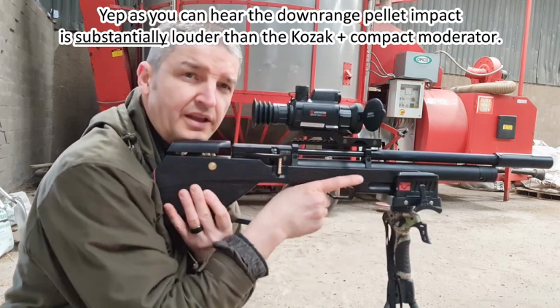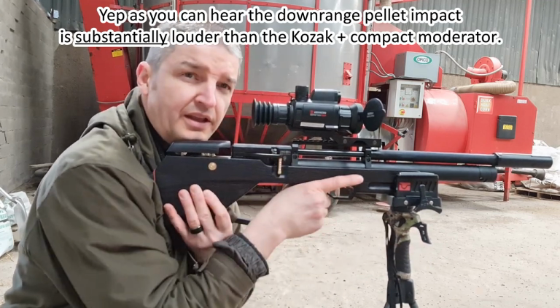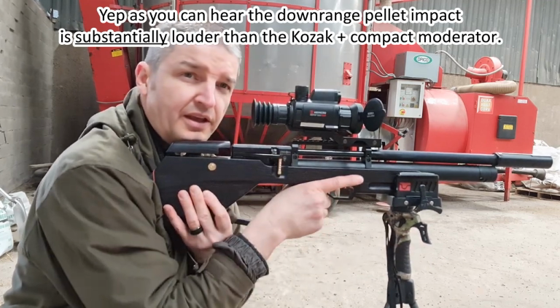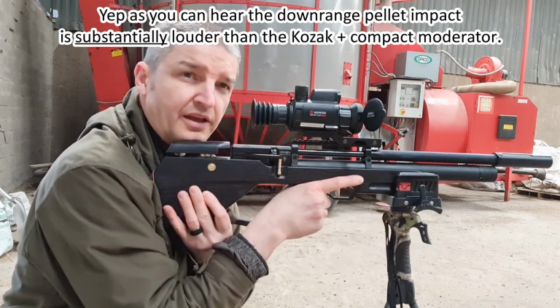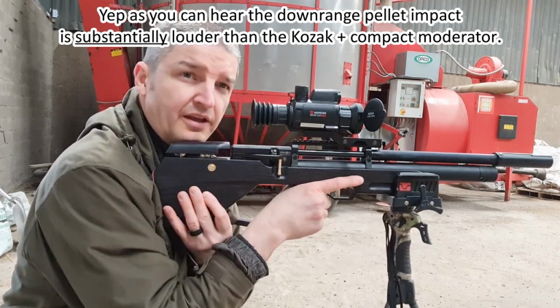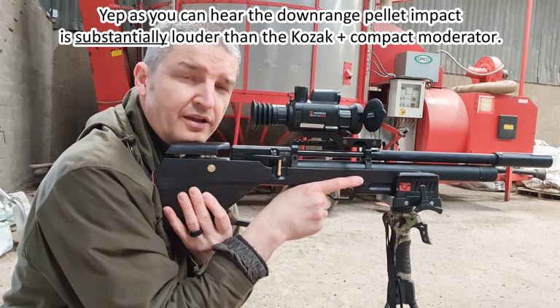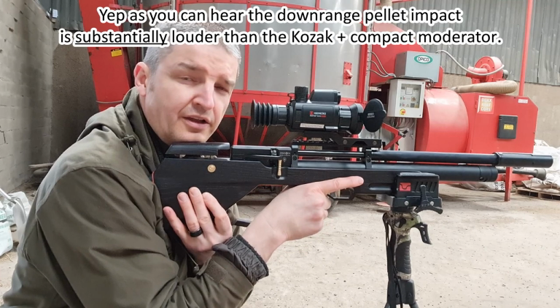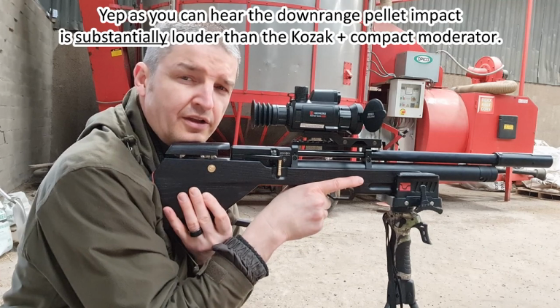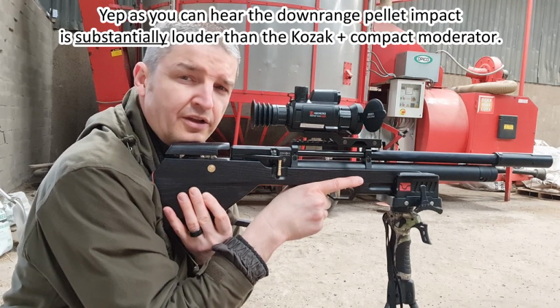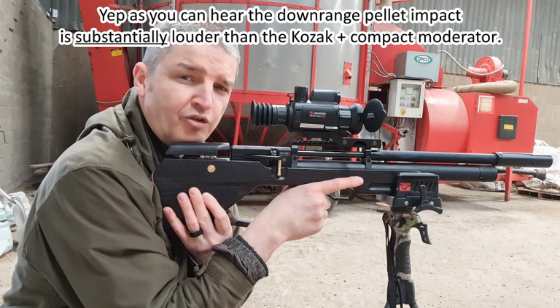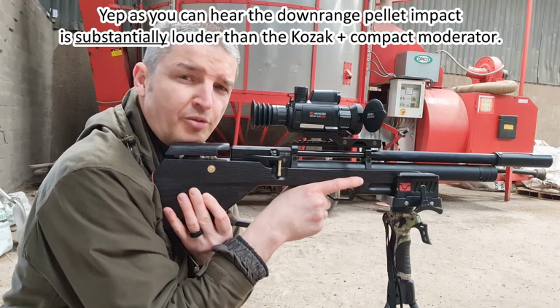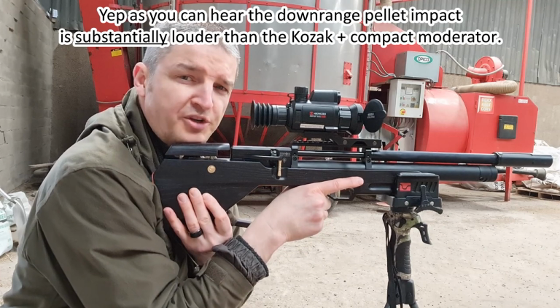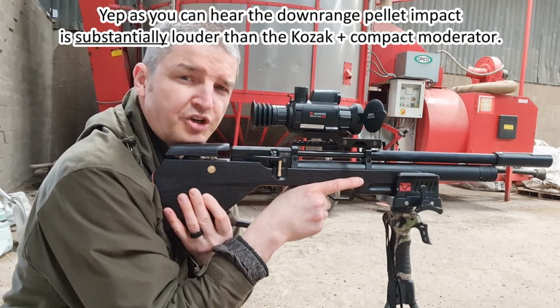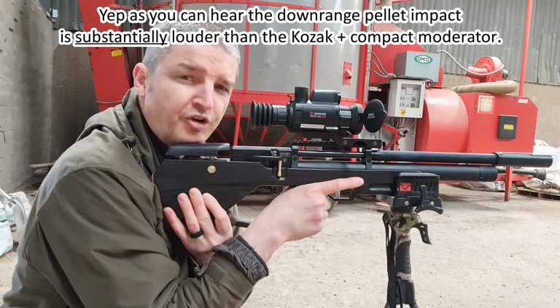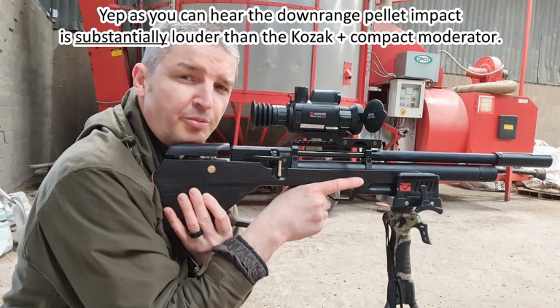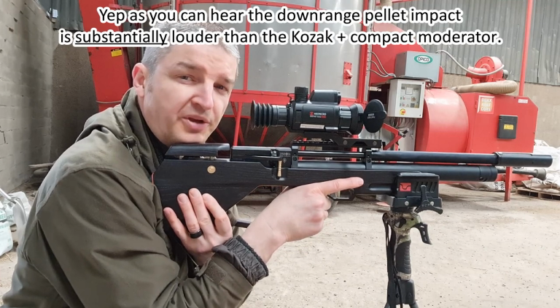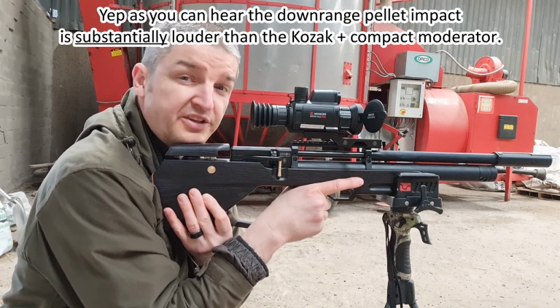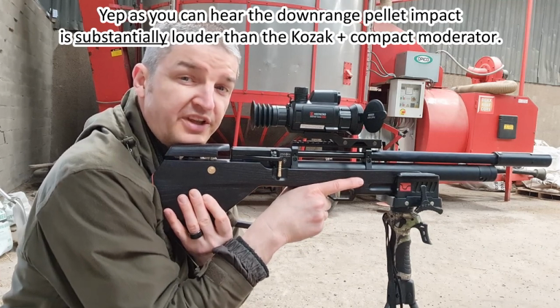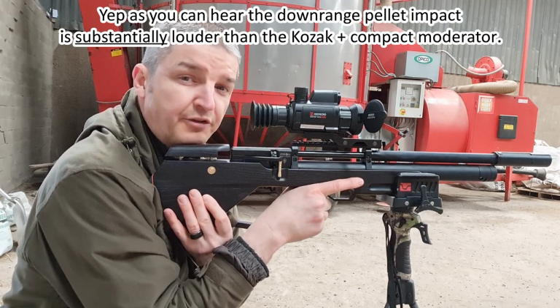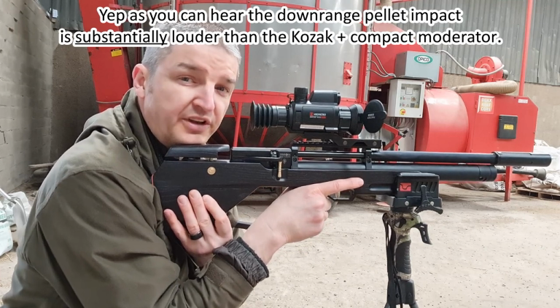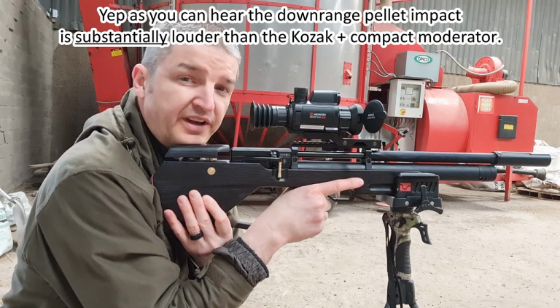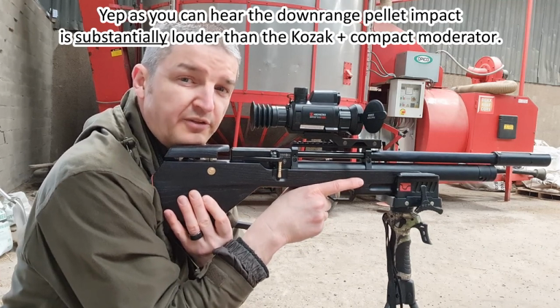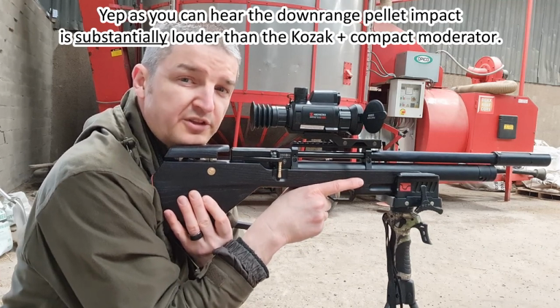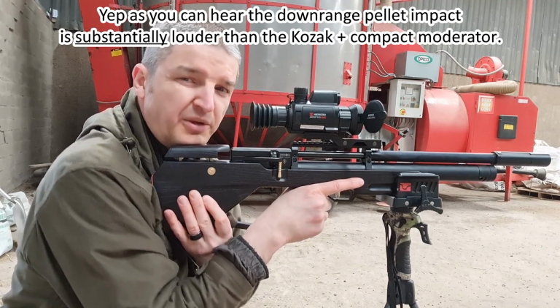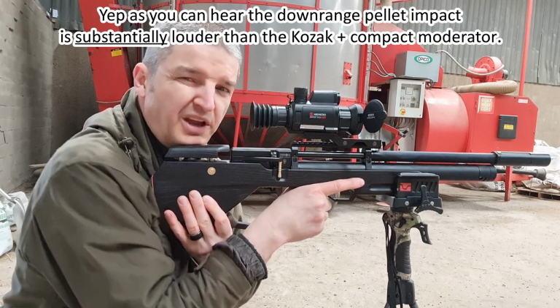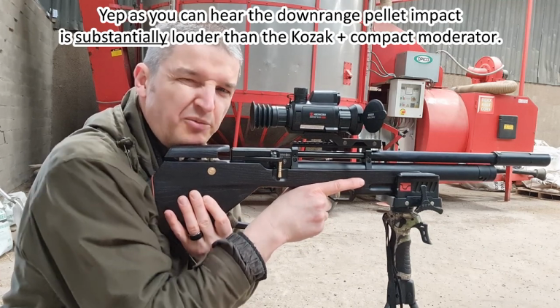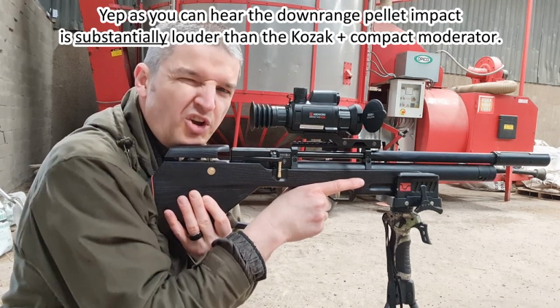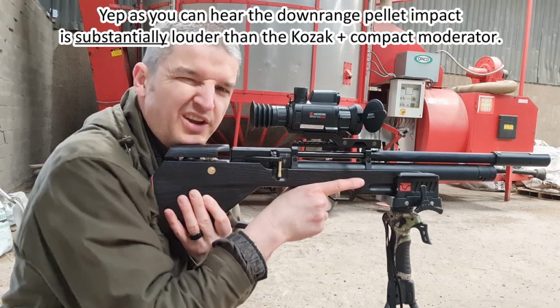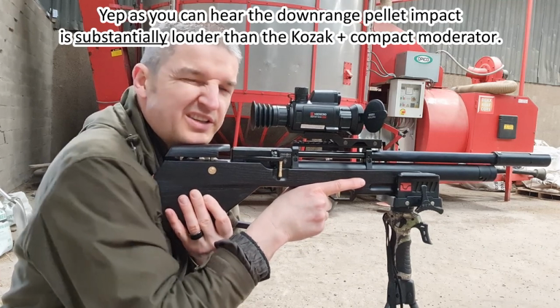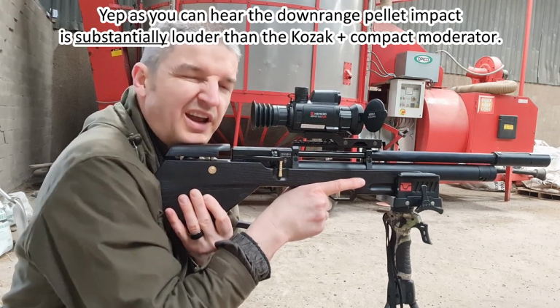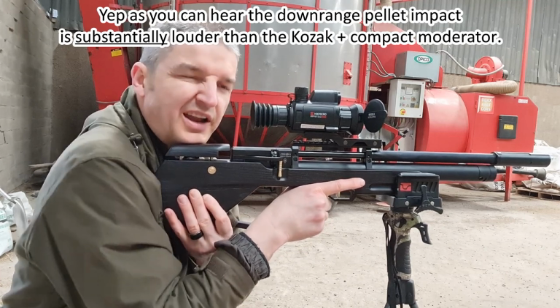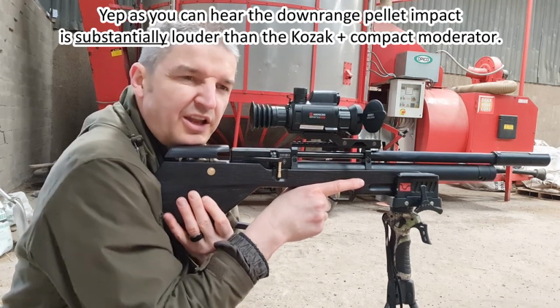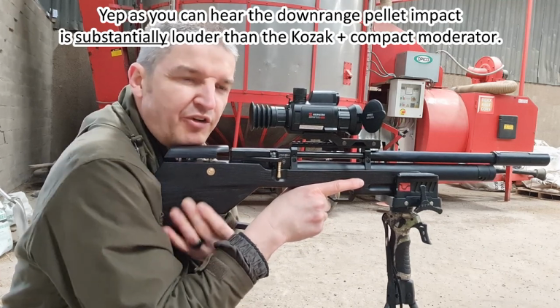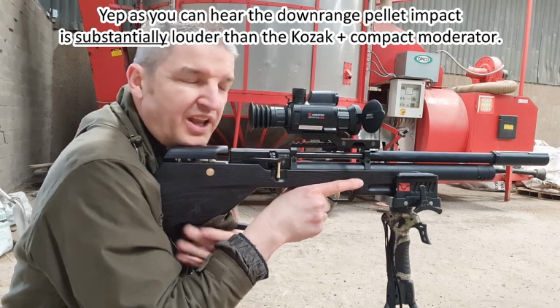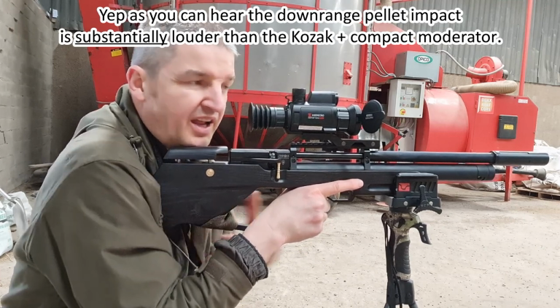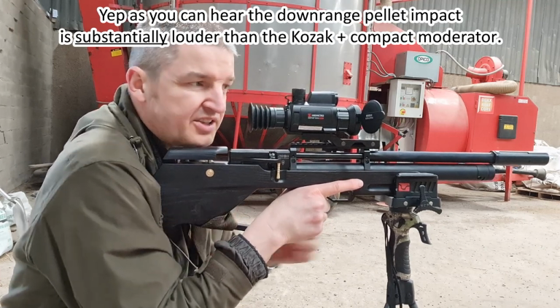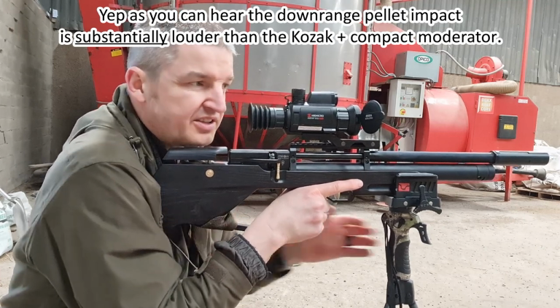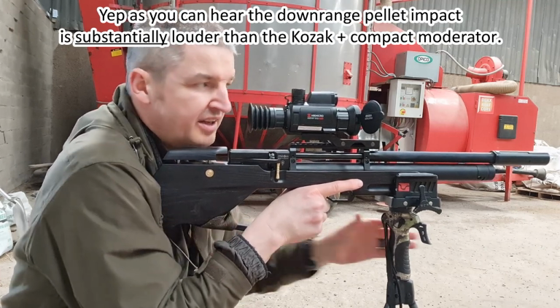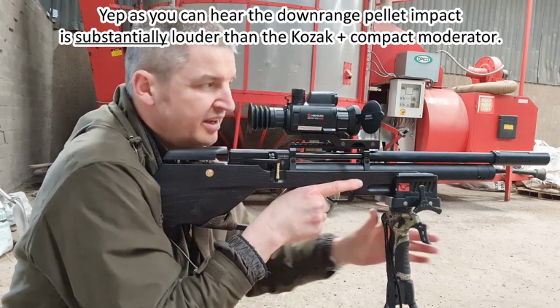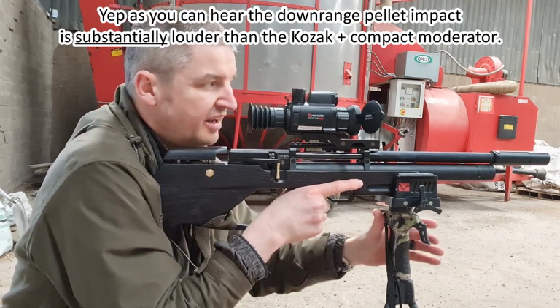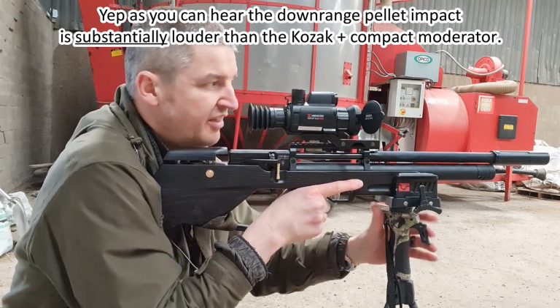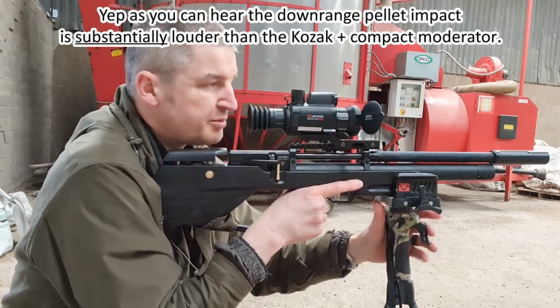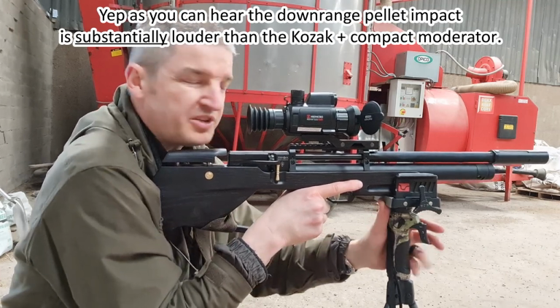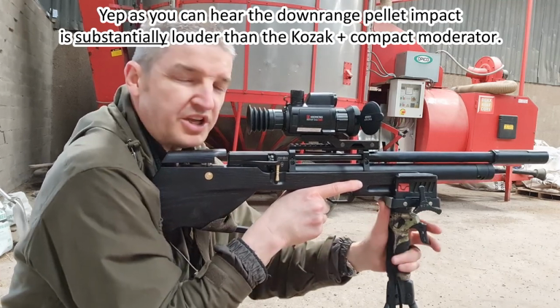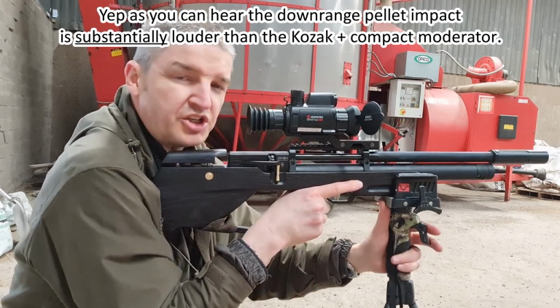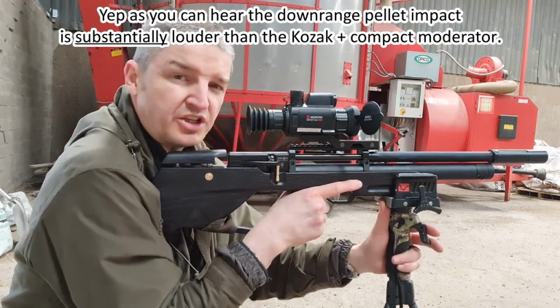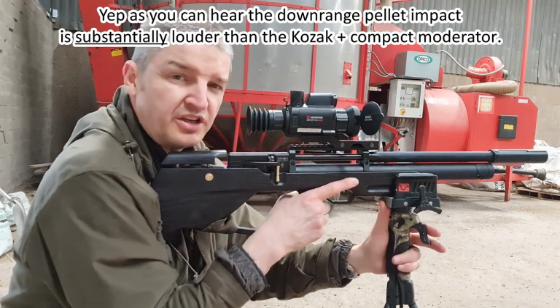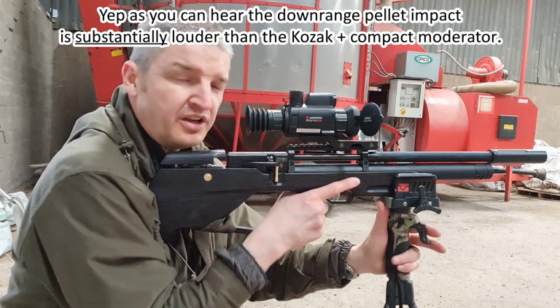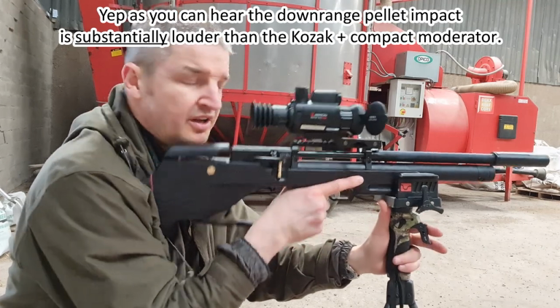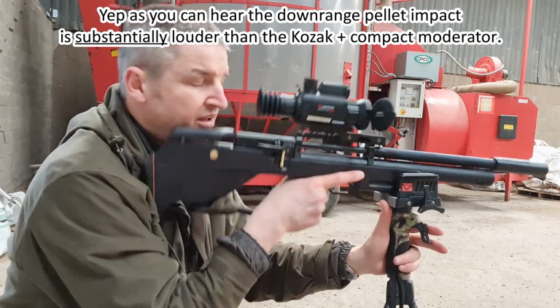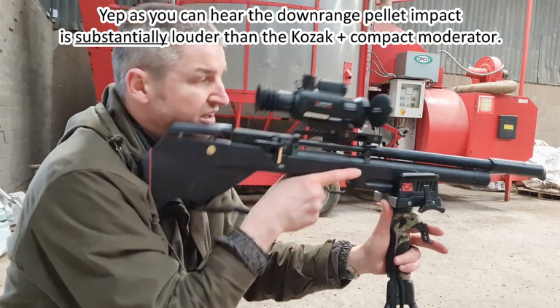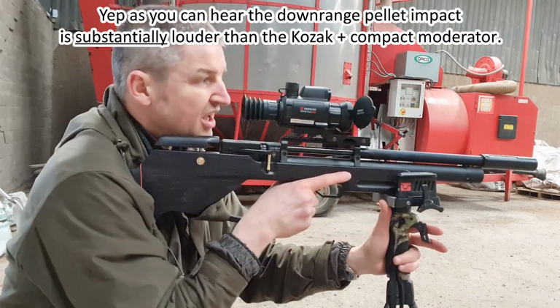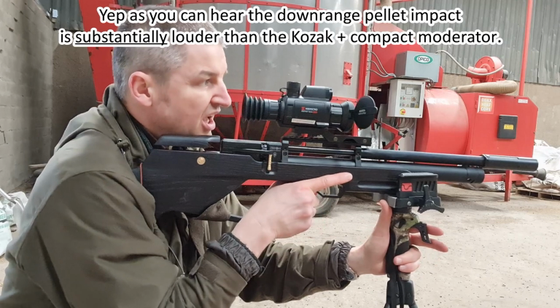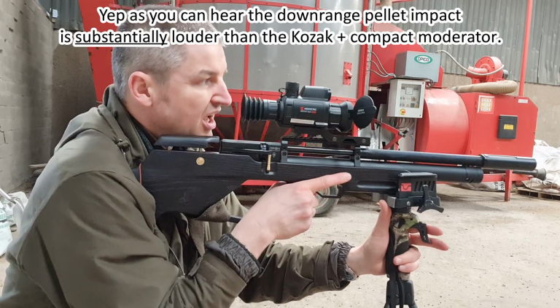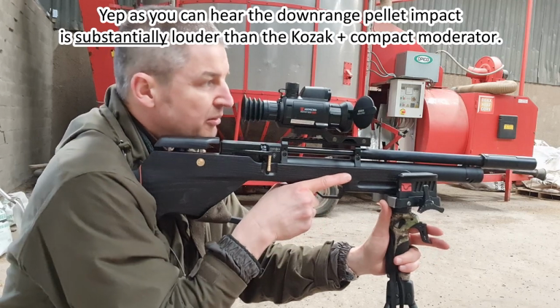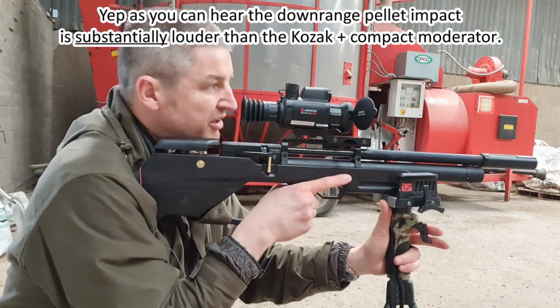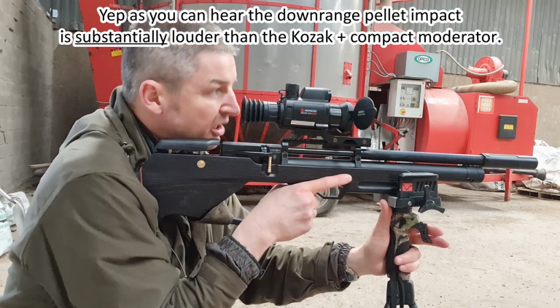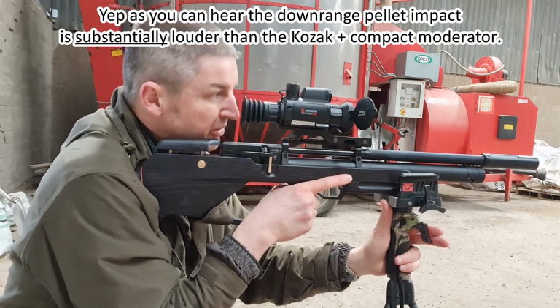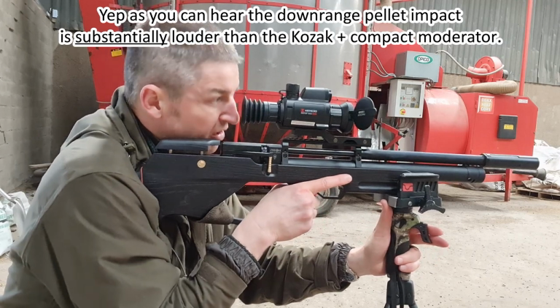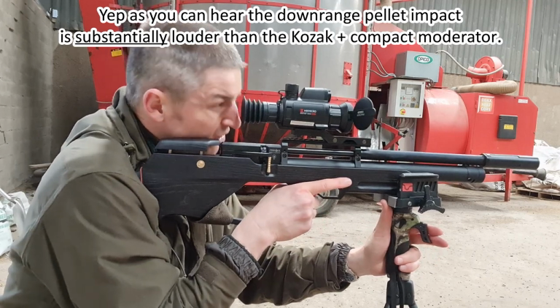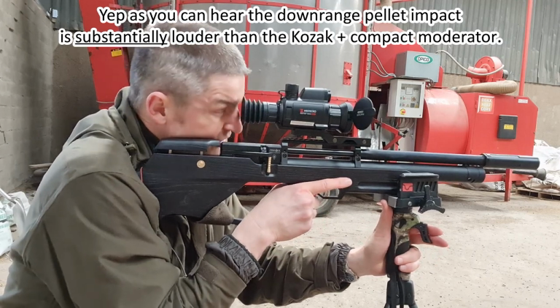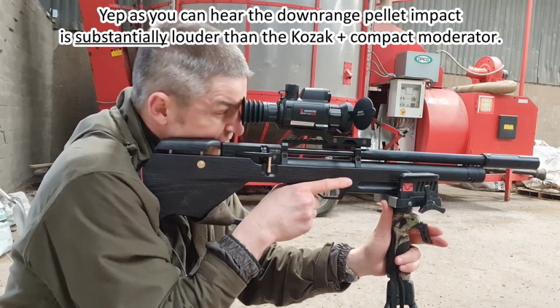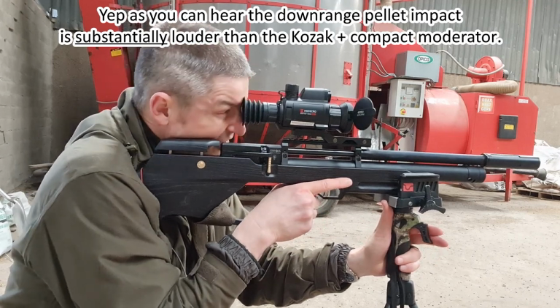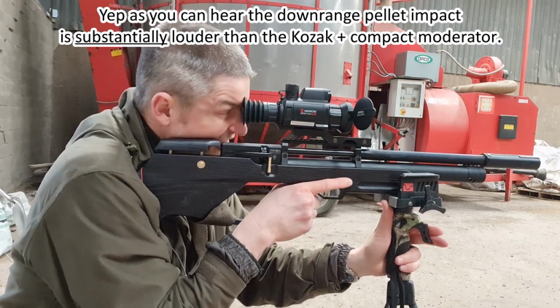Any rubbish grouping is definitely down to me — I'm not entirely relaxed in this position and I'm a little bit hunched.